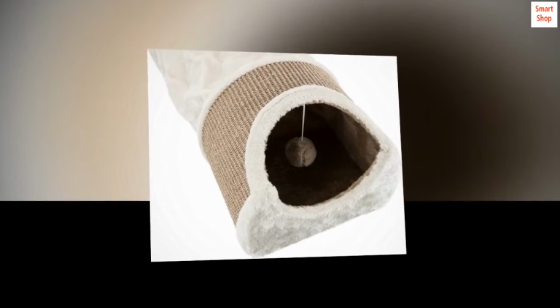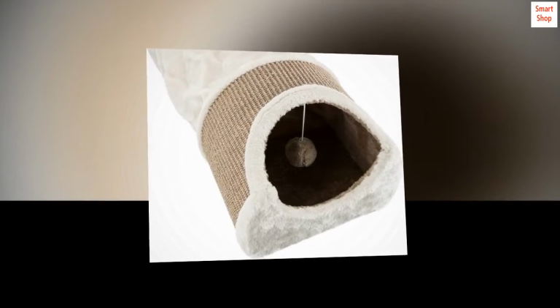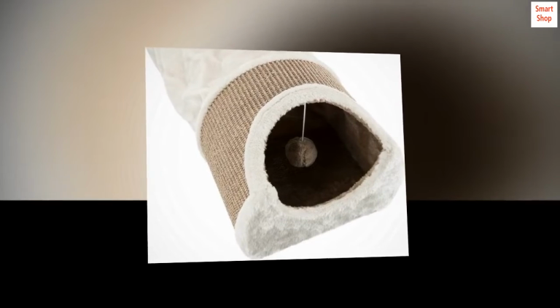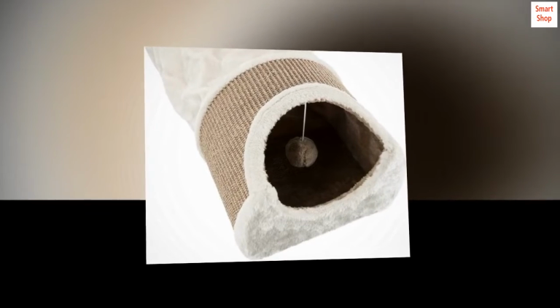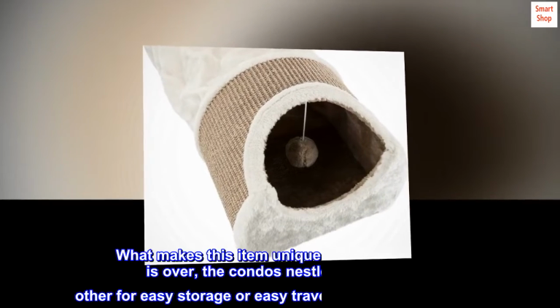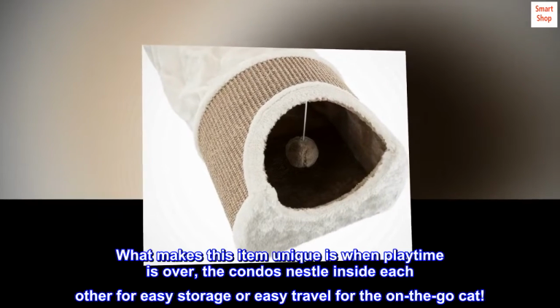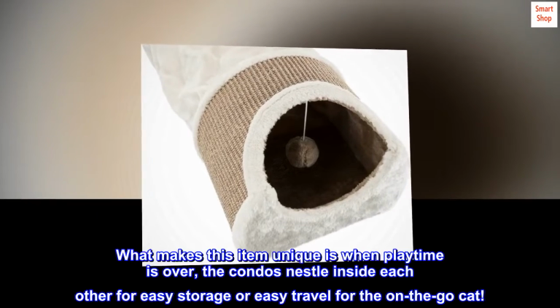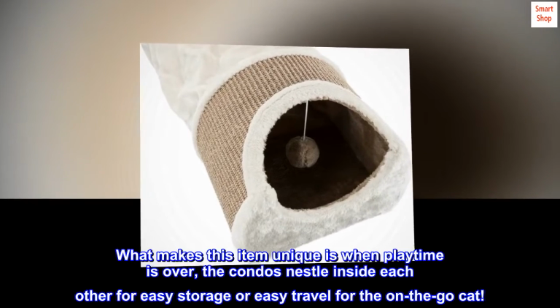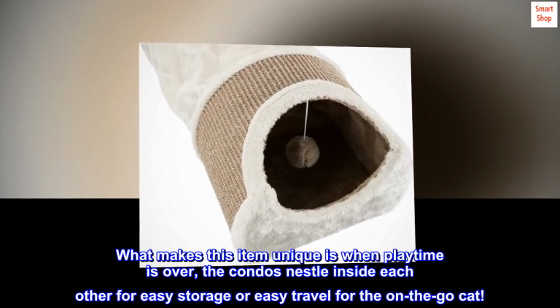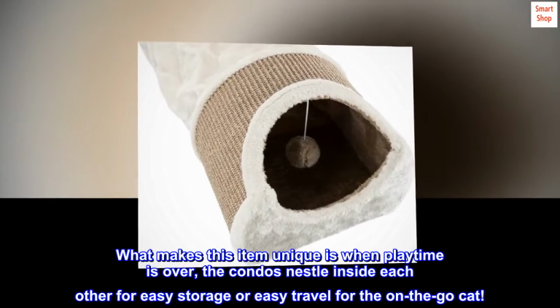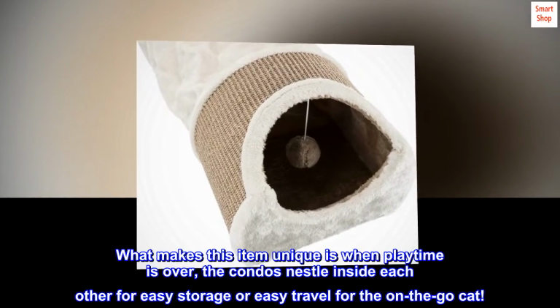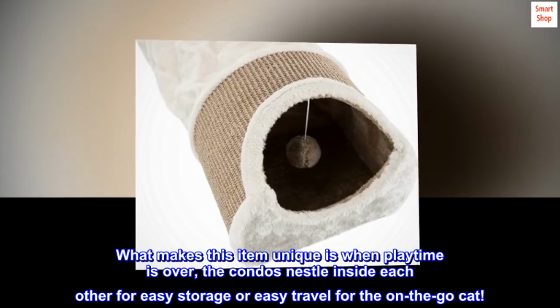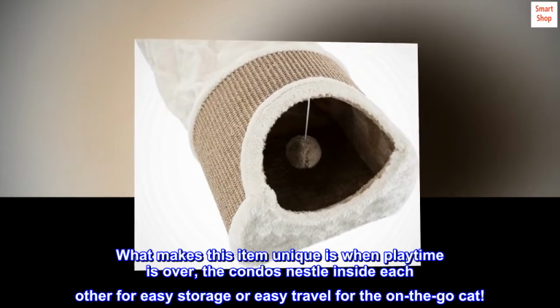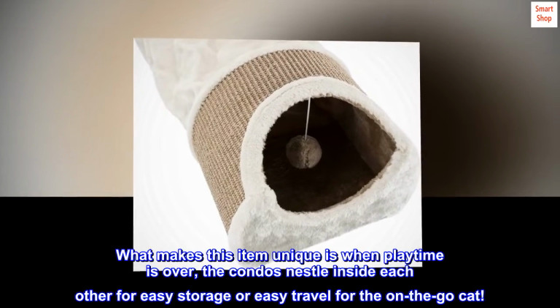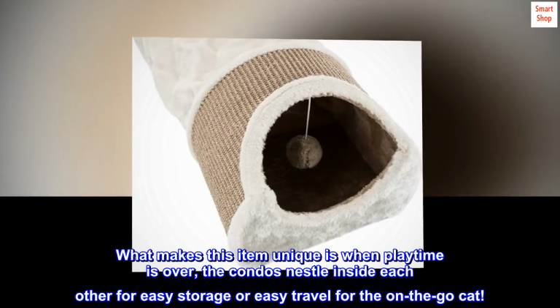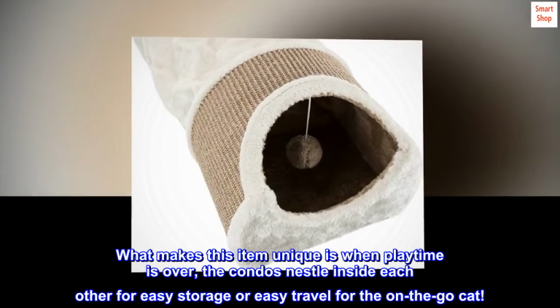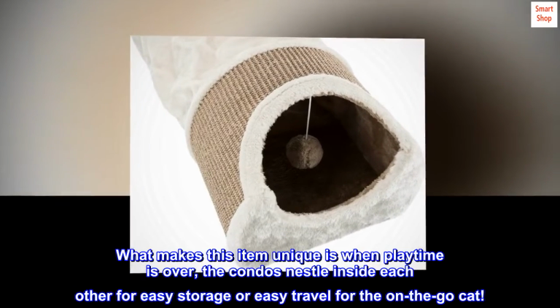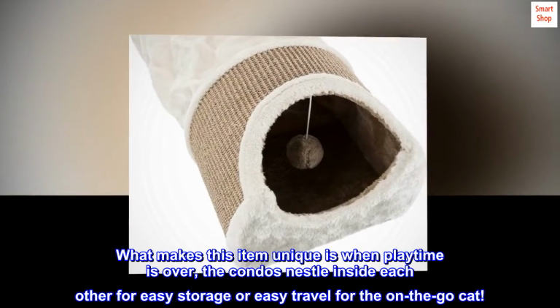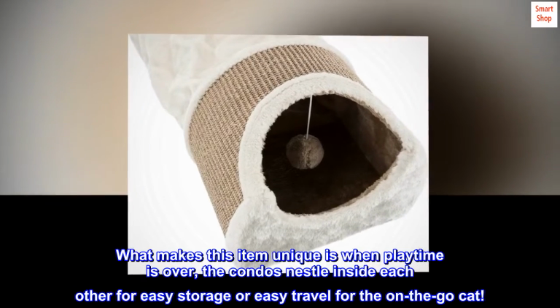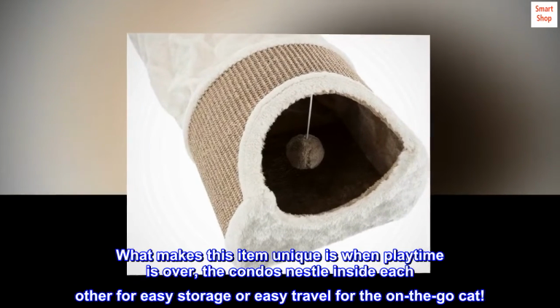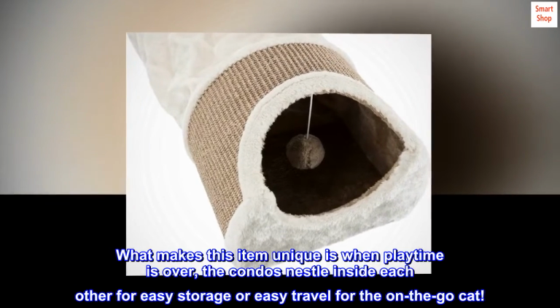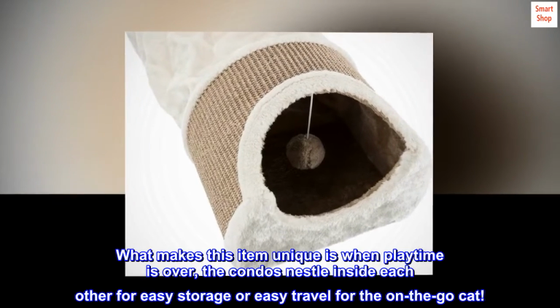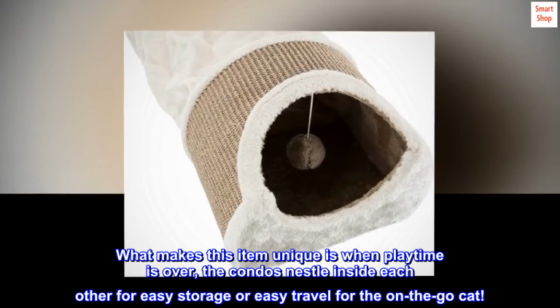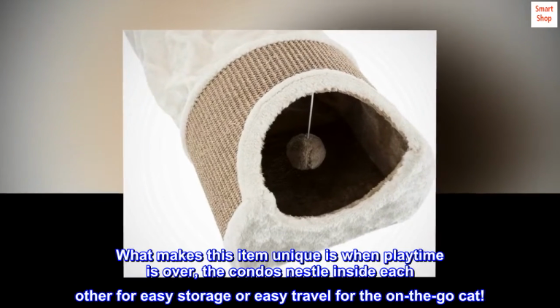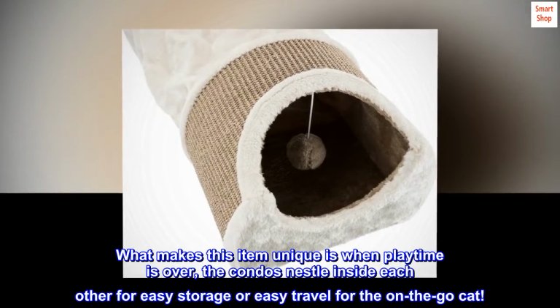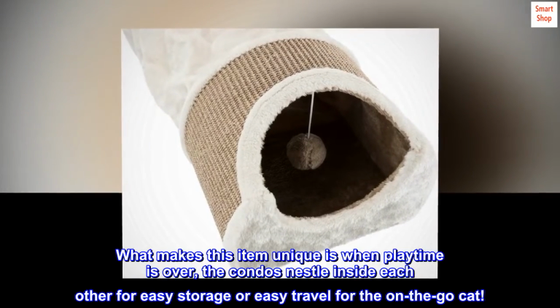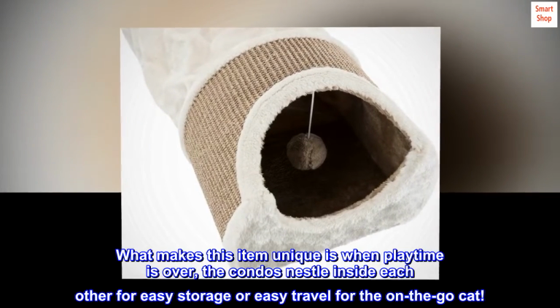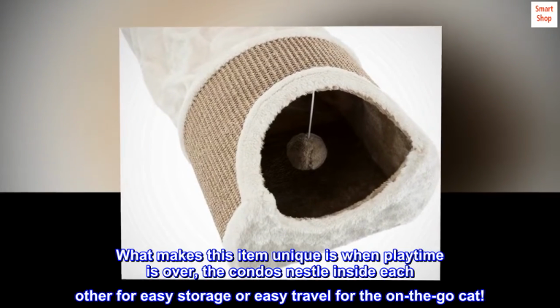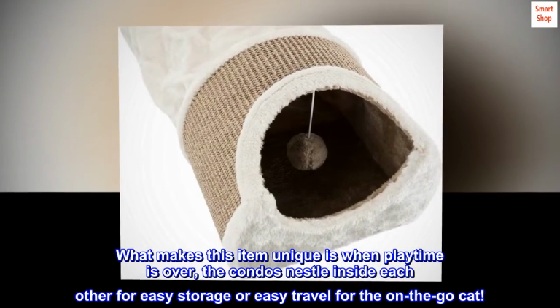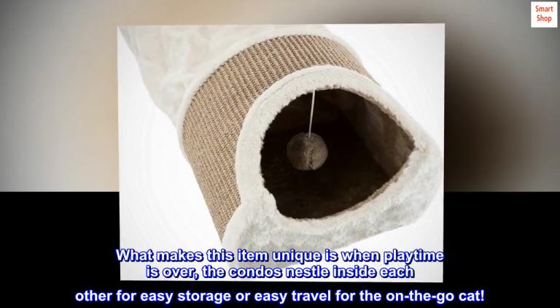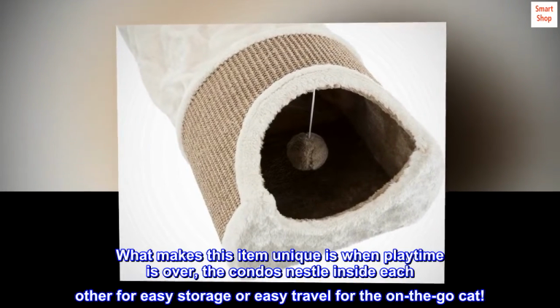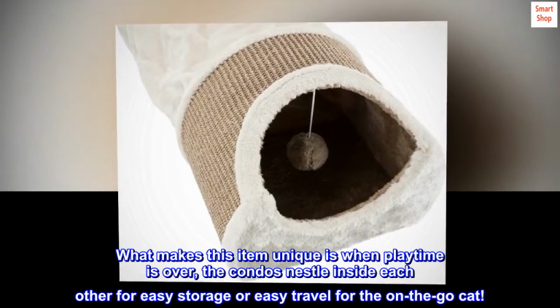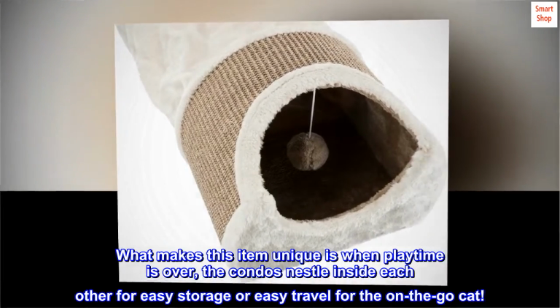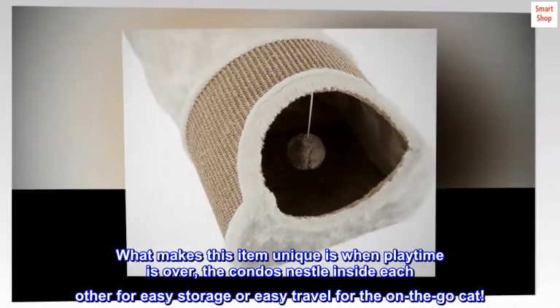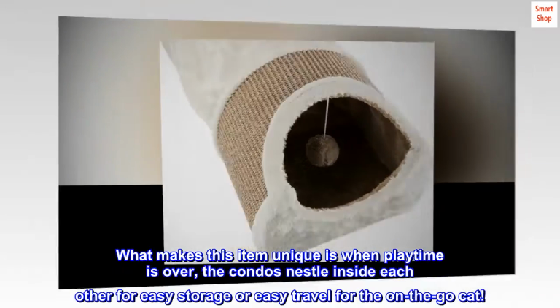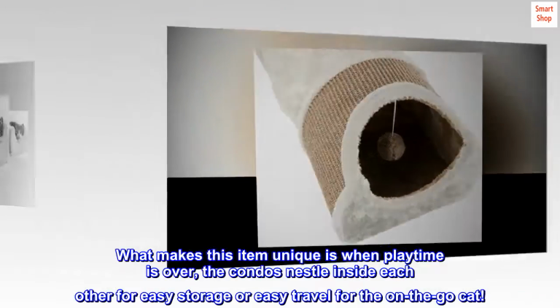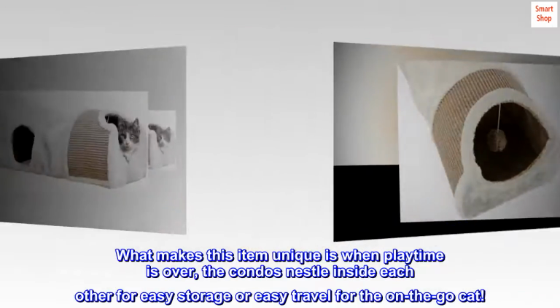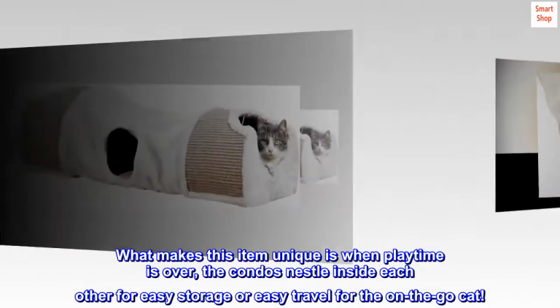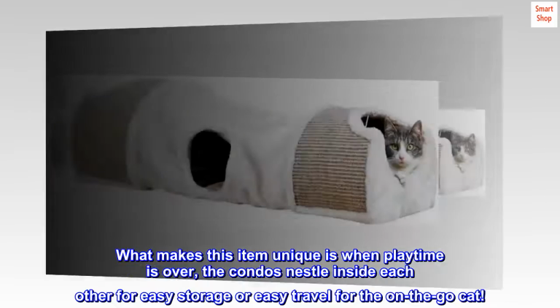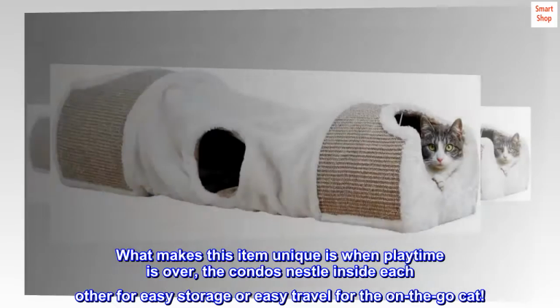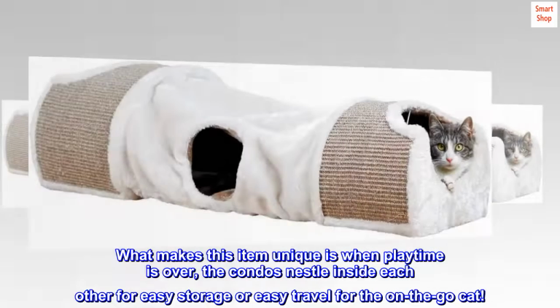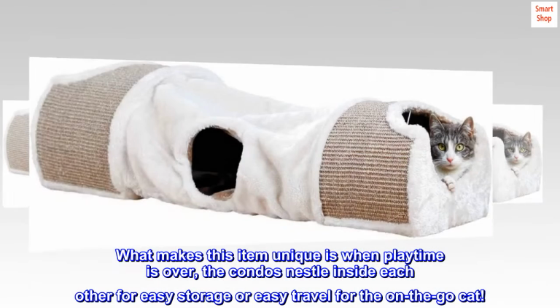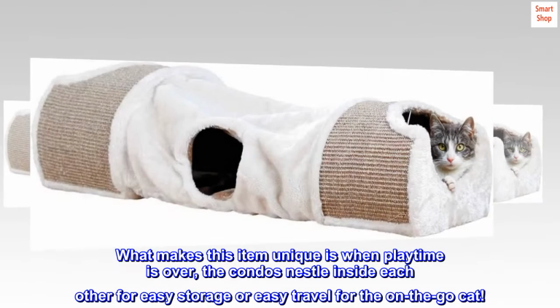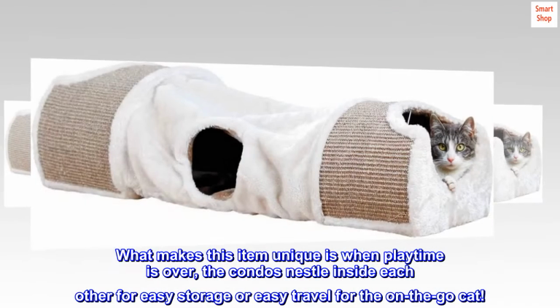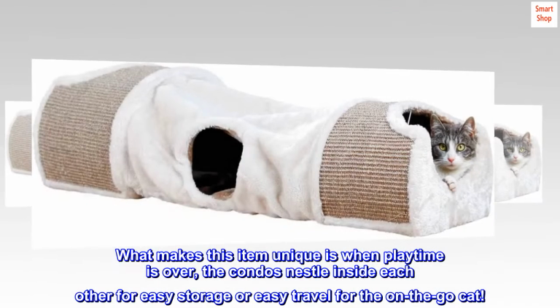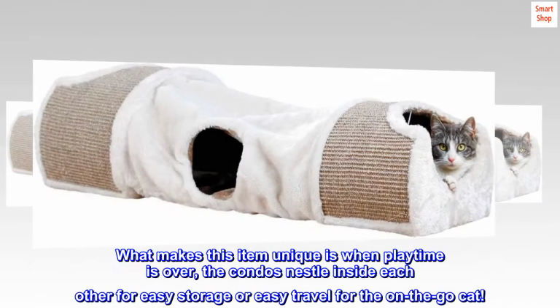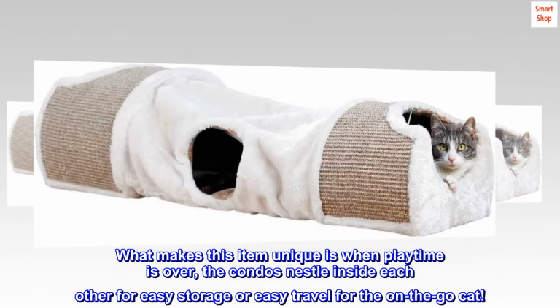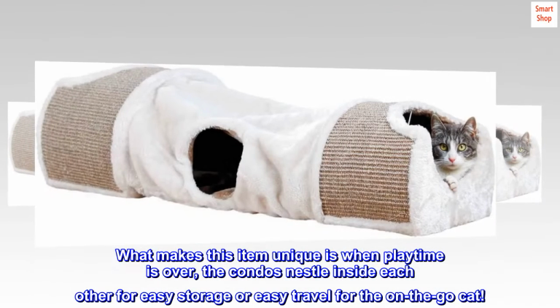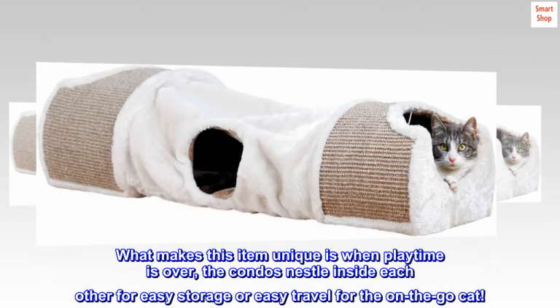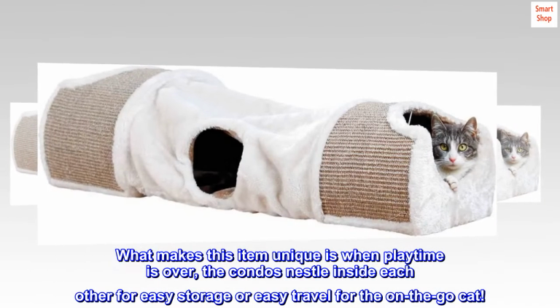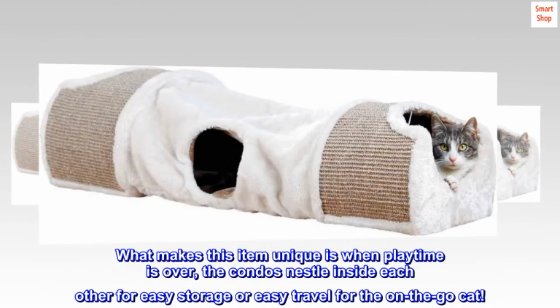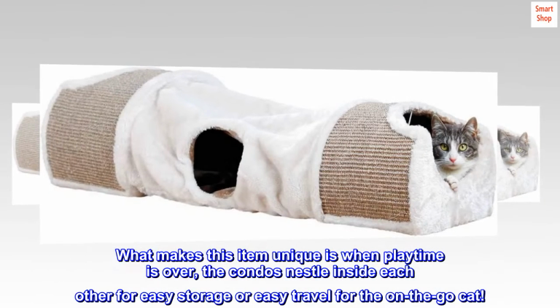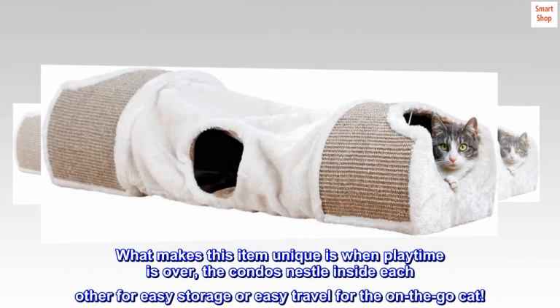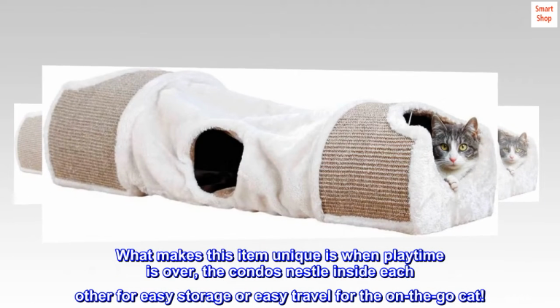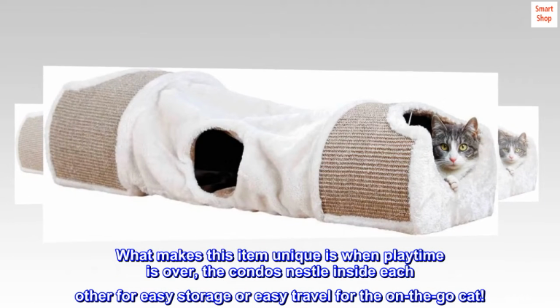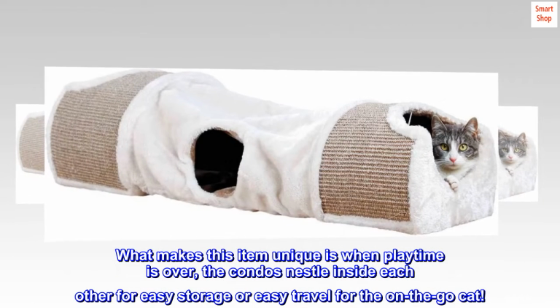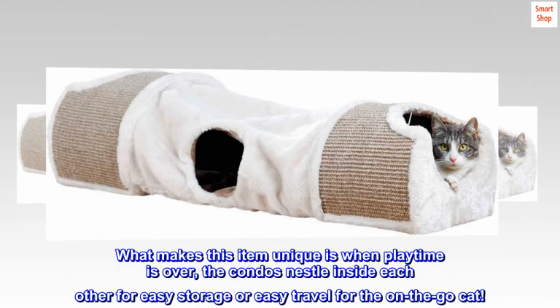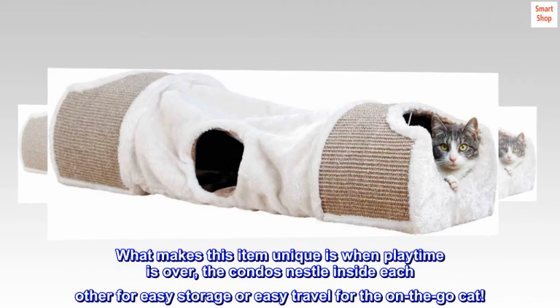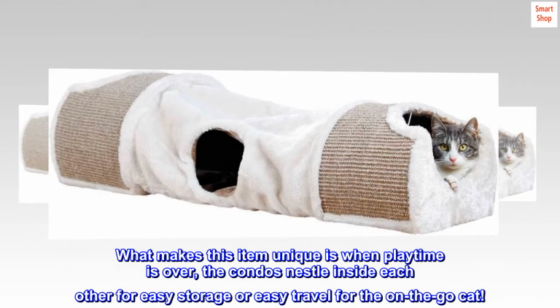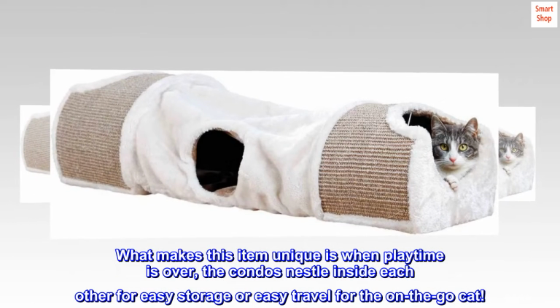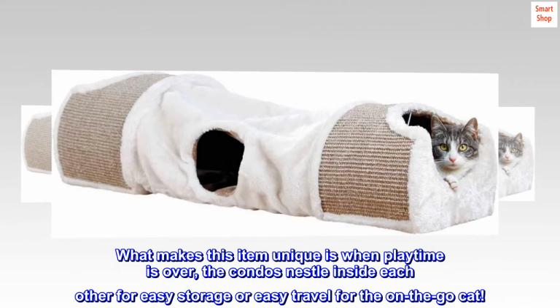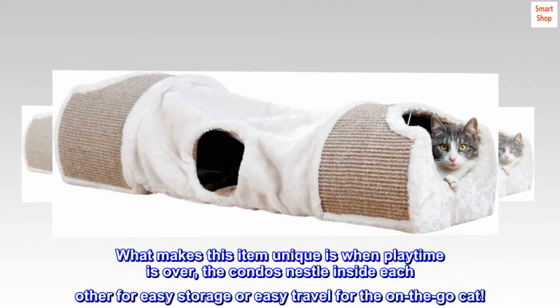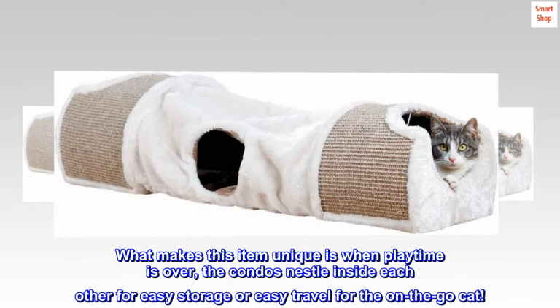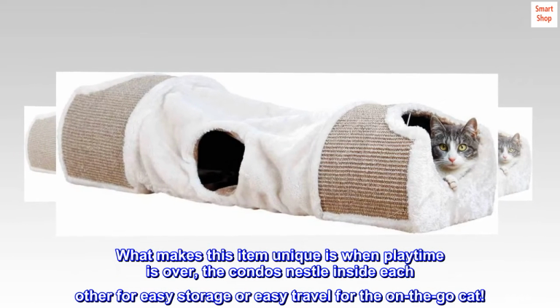What makes this item unique is when playtime is over, the condos nestle inside each other for easy storage or easy travel for the on-the-go cat.